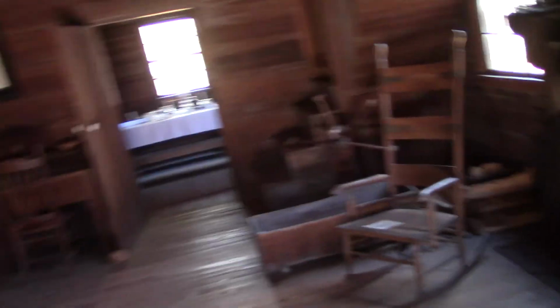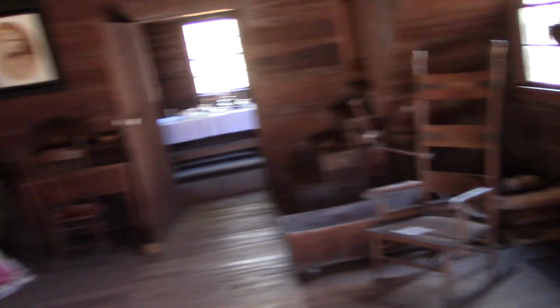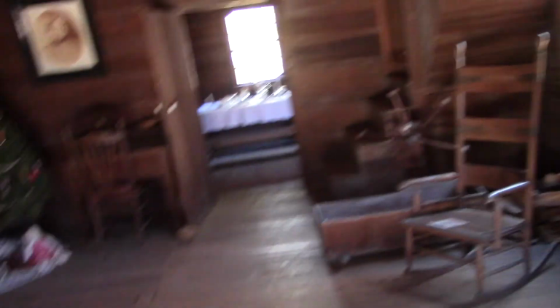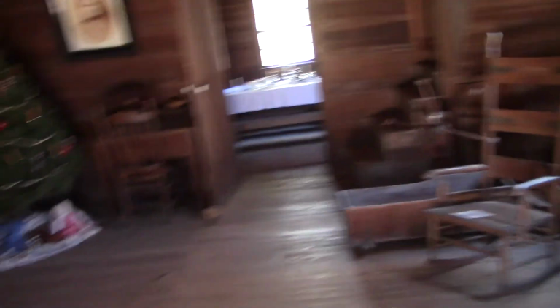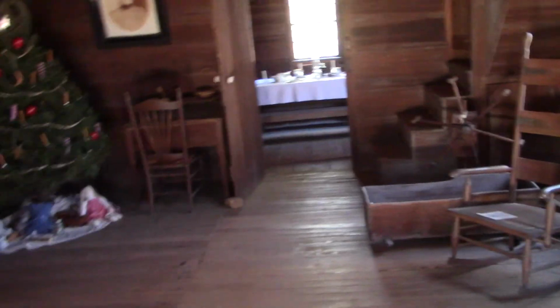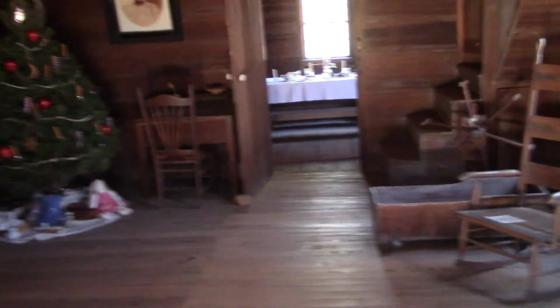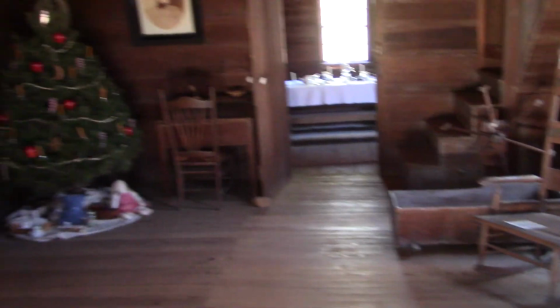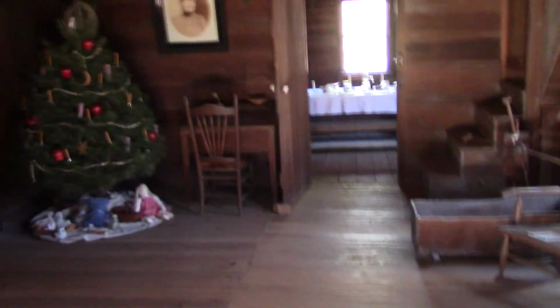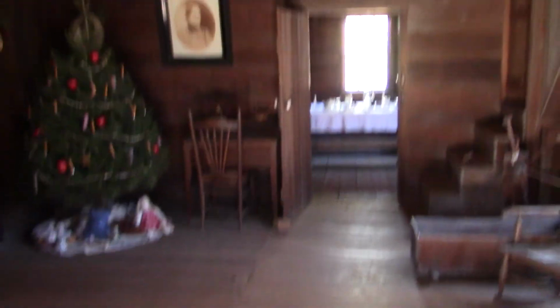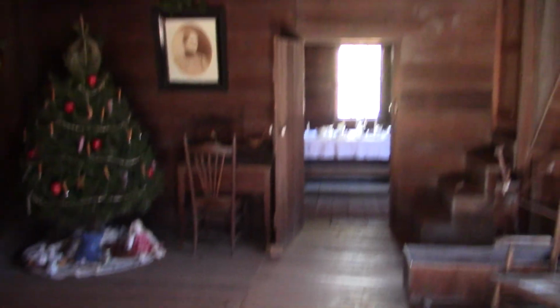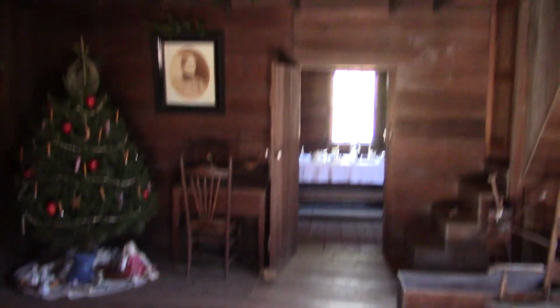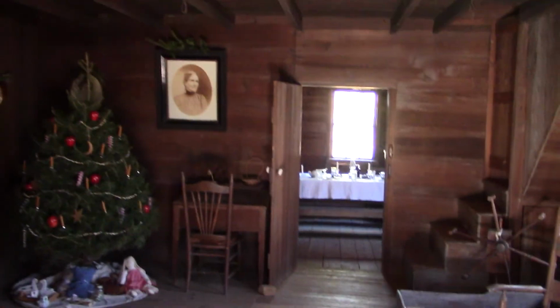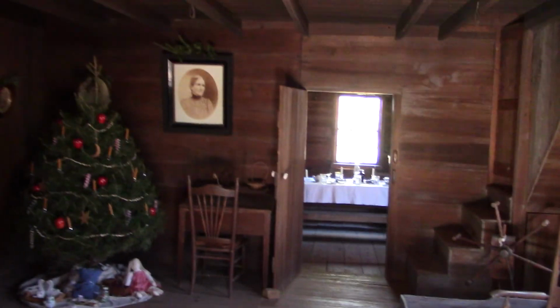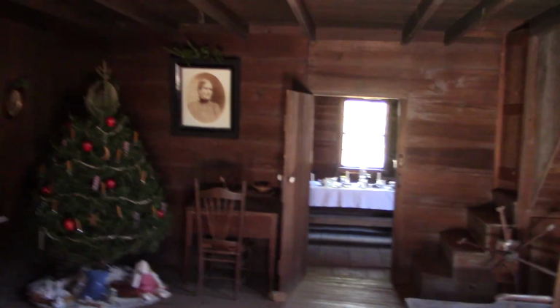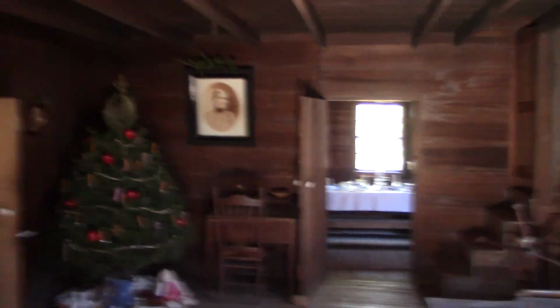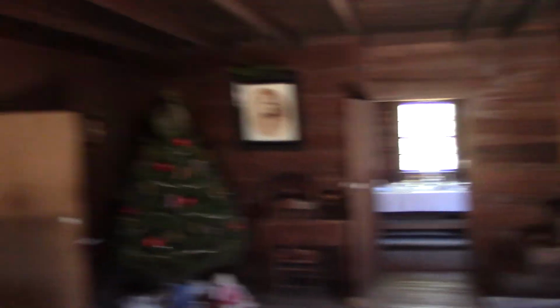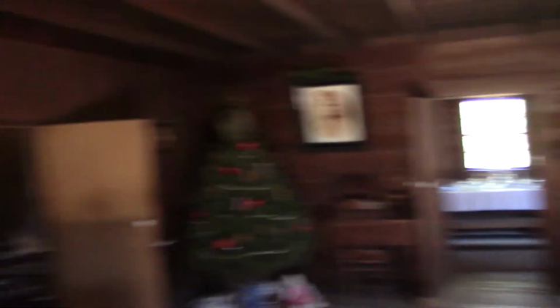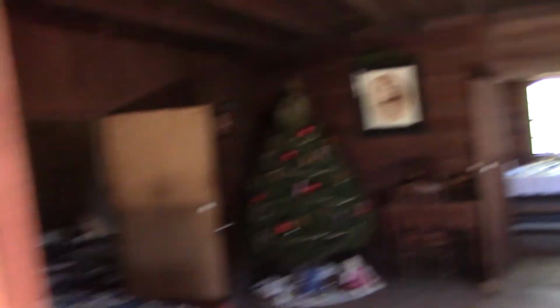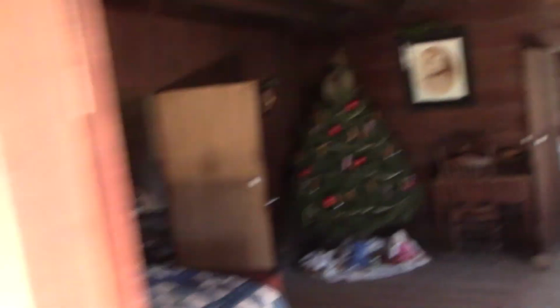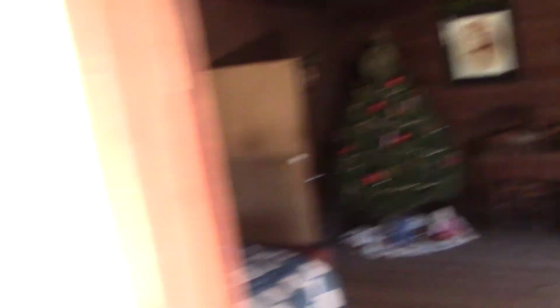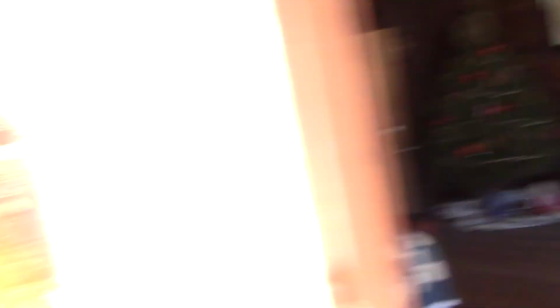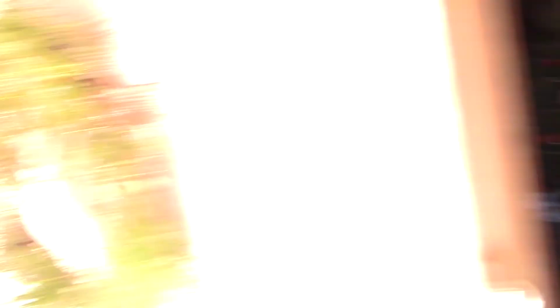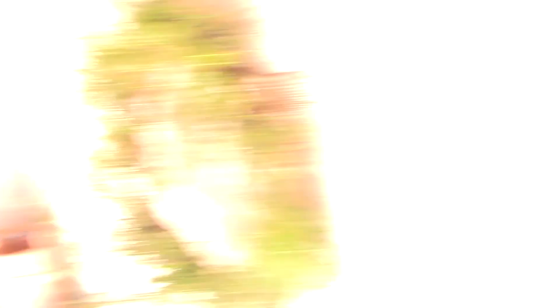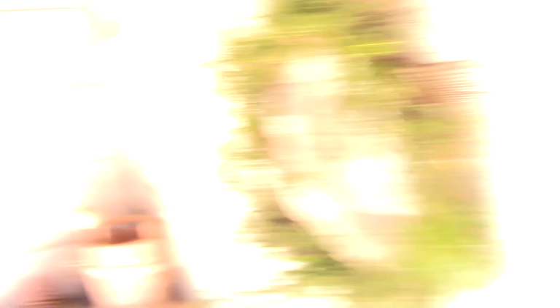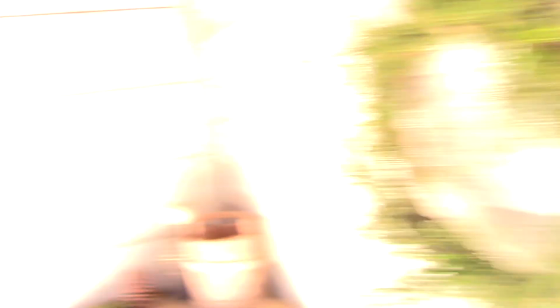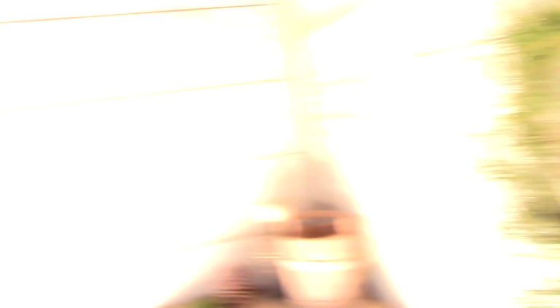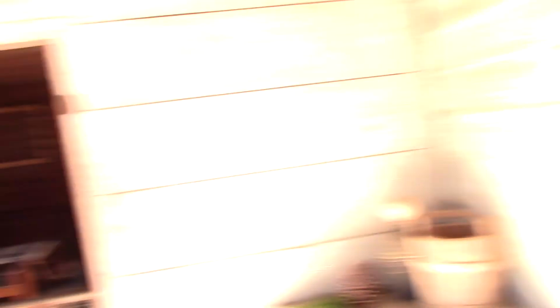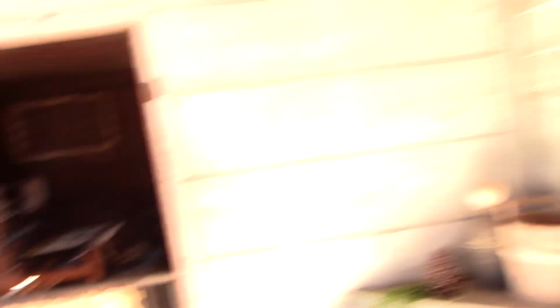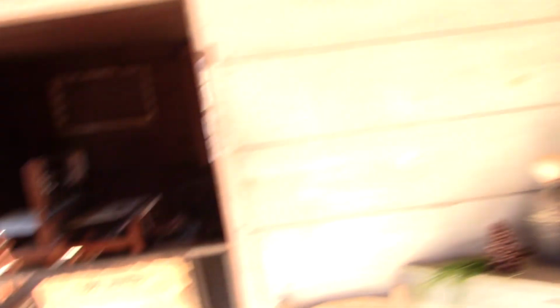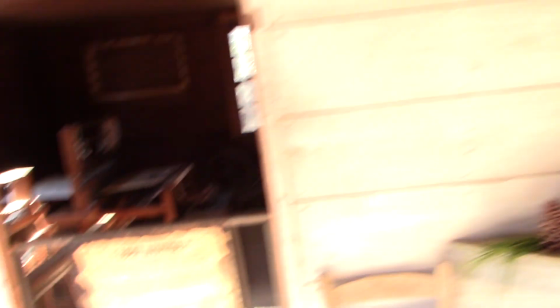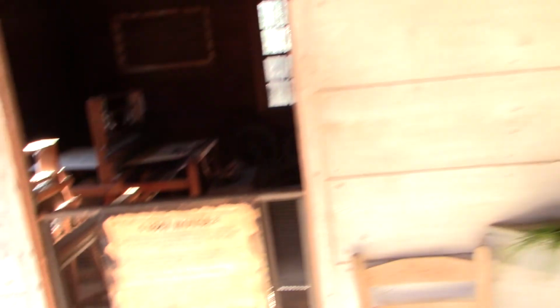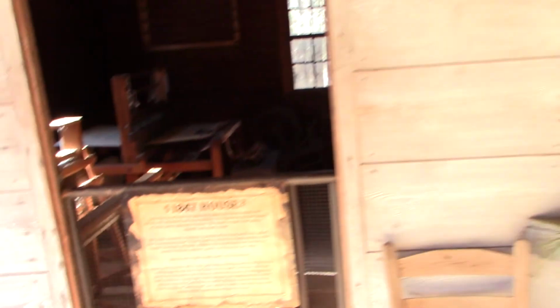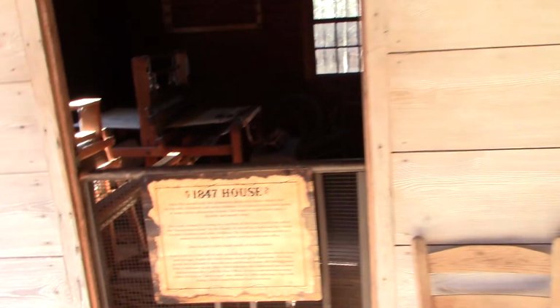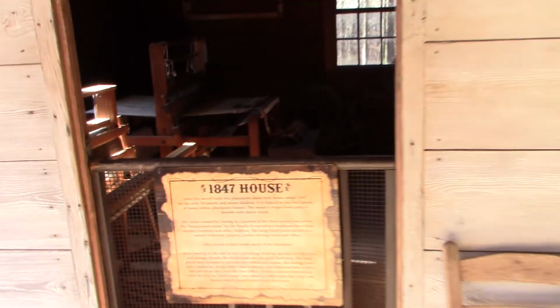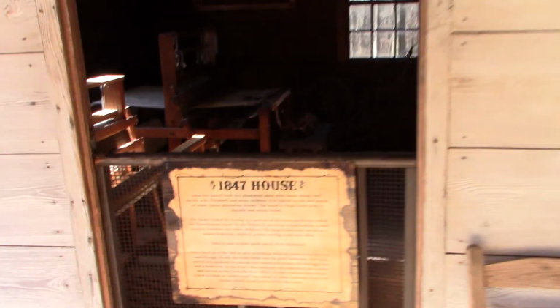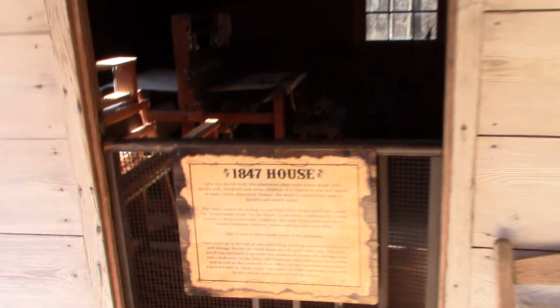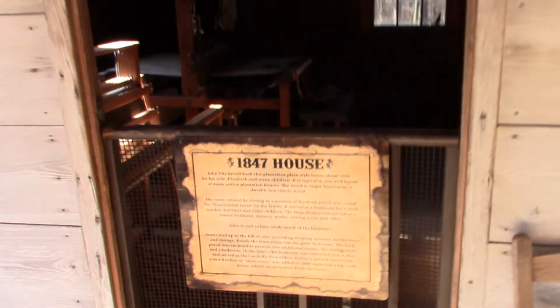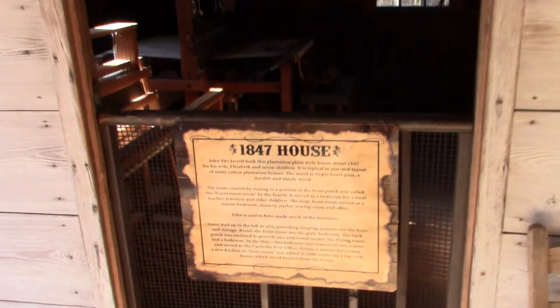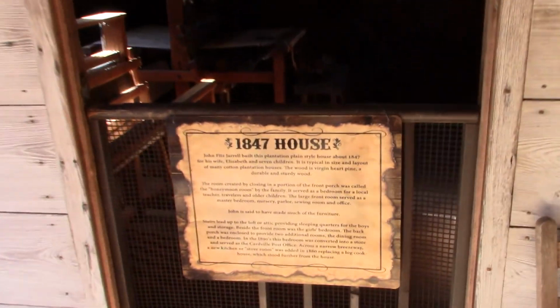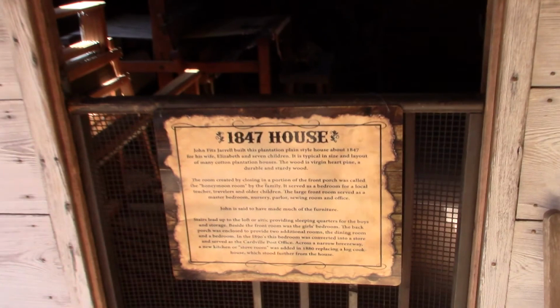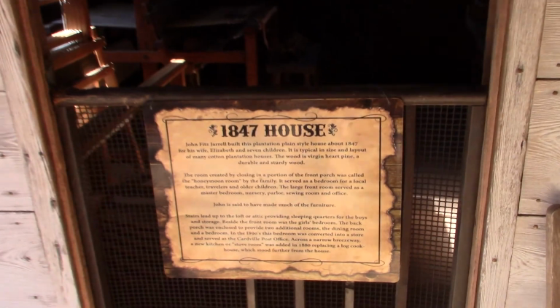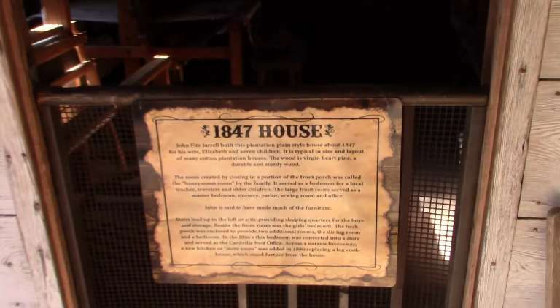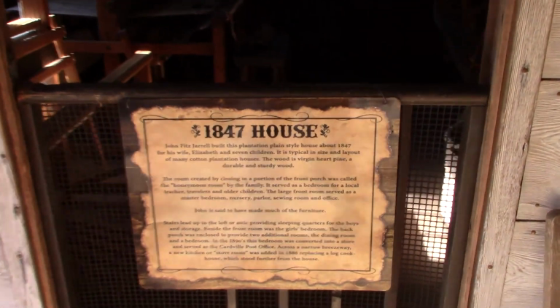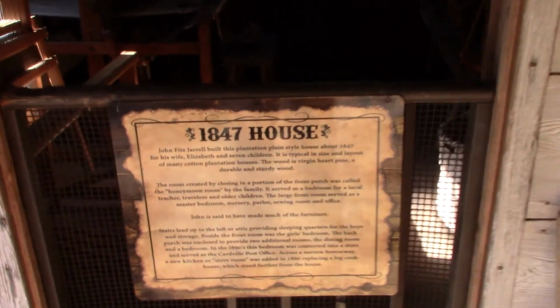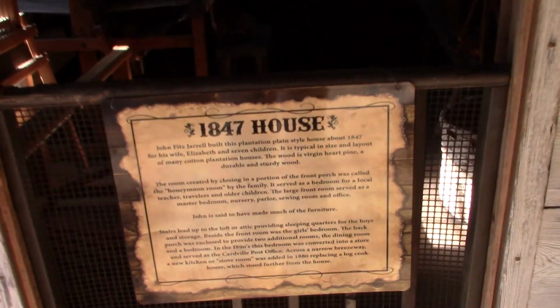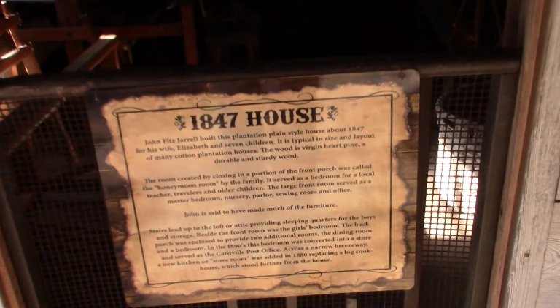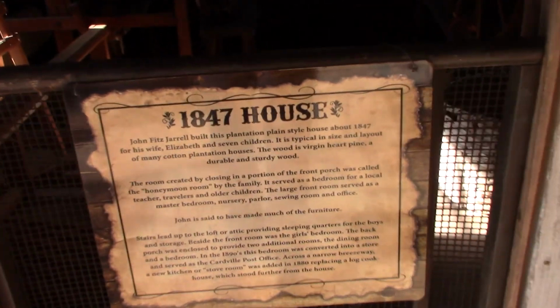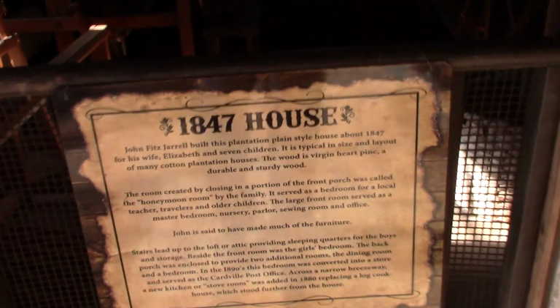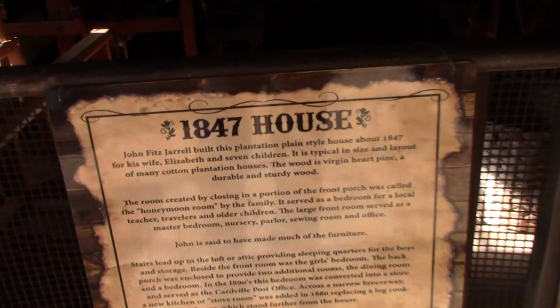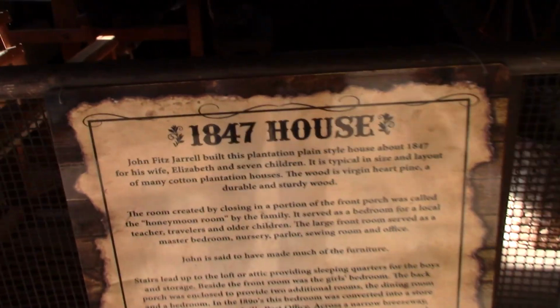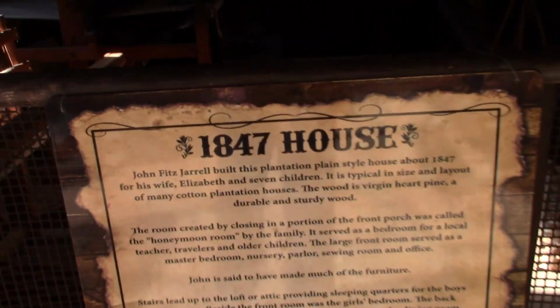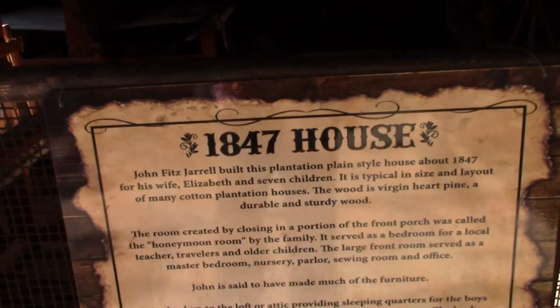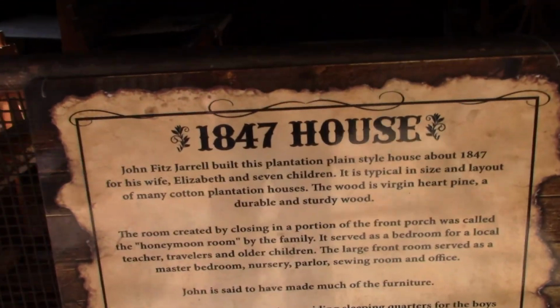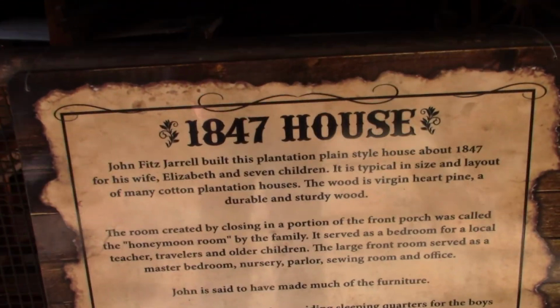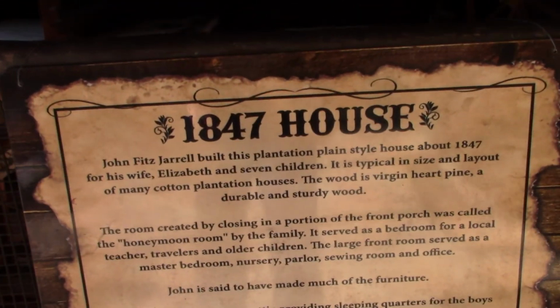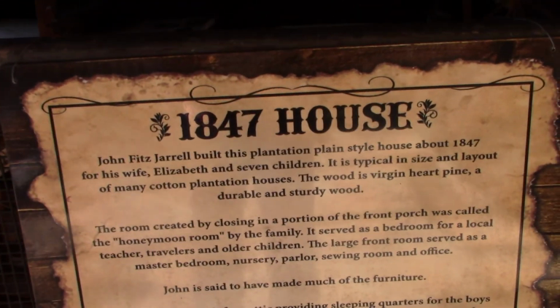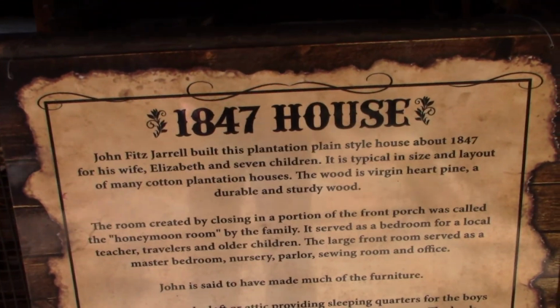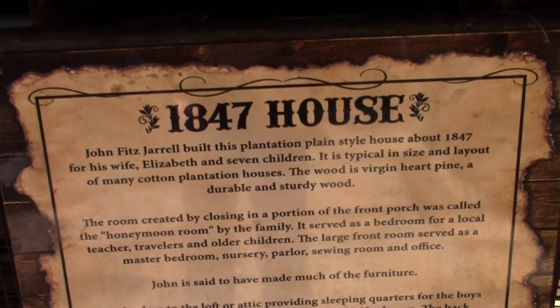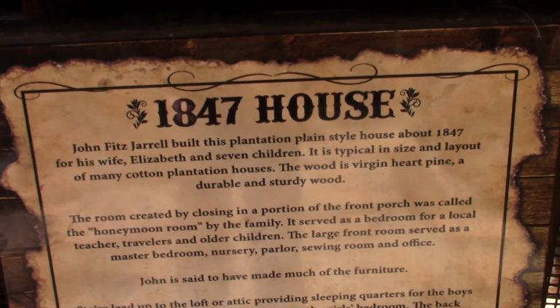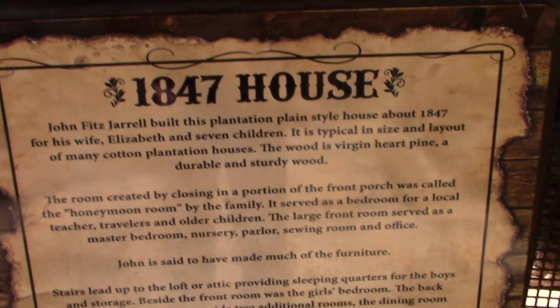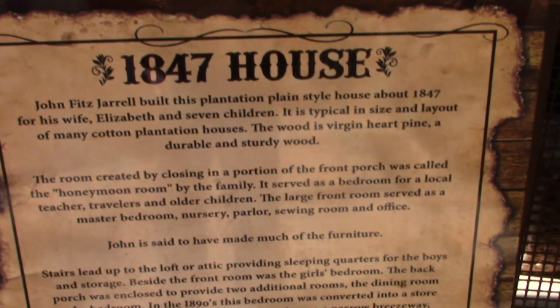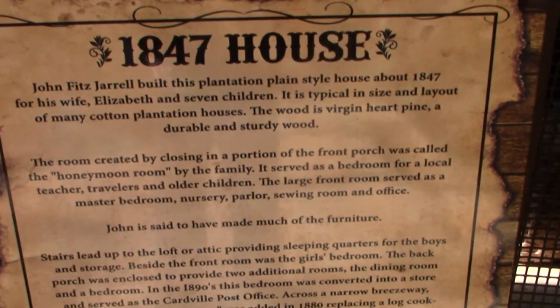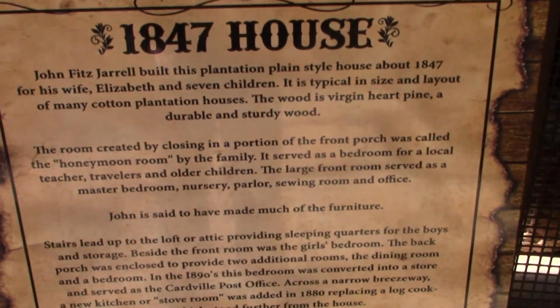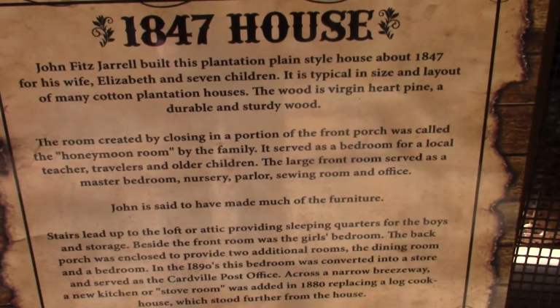You go out here, there's a little sign — they call it the 1847 House.